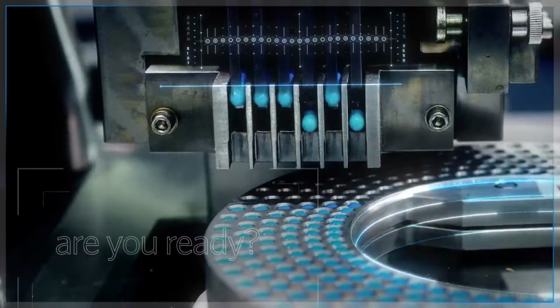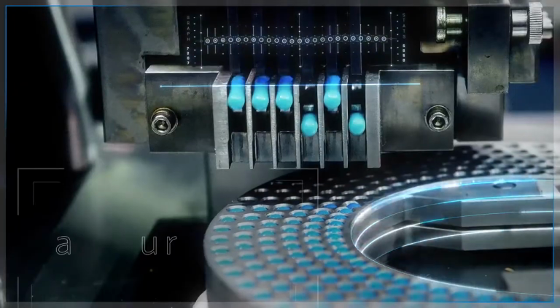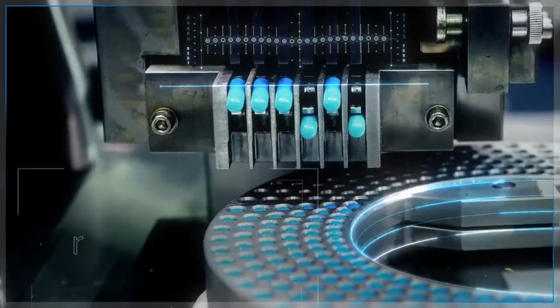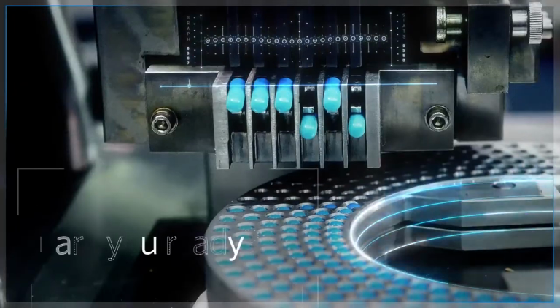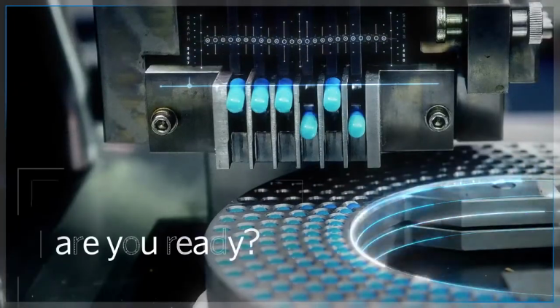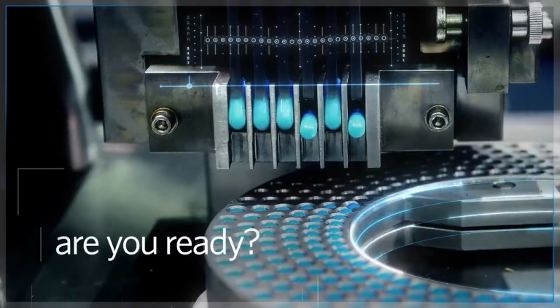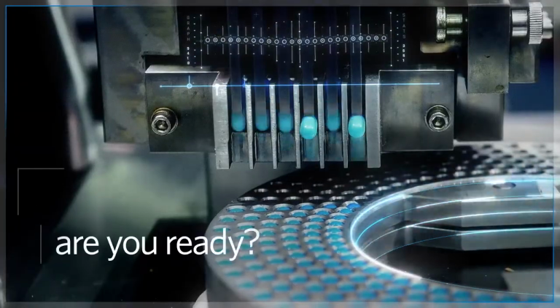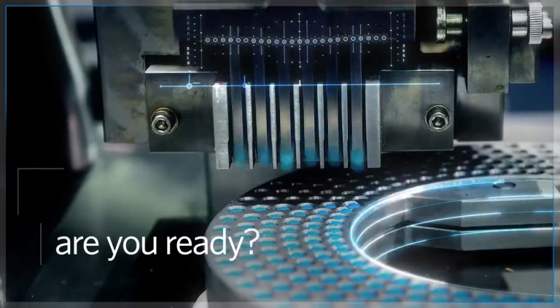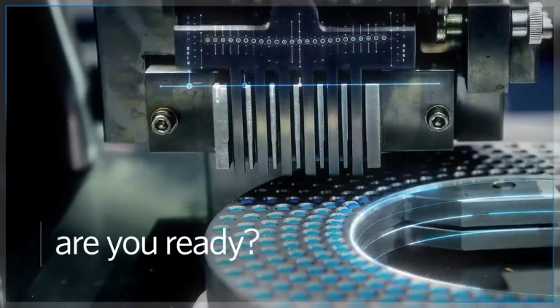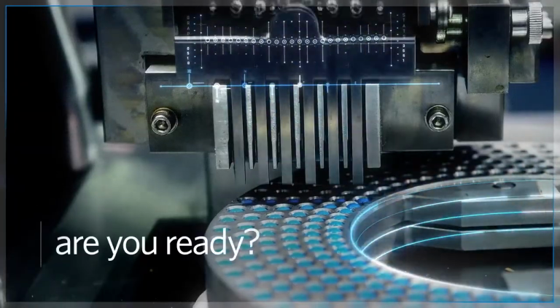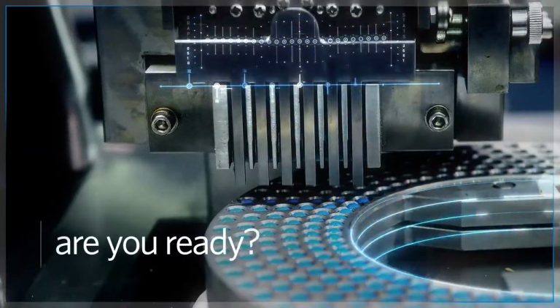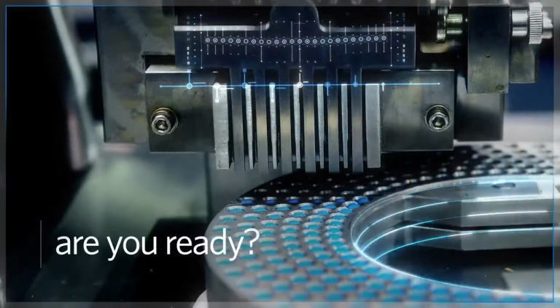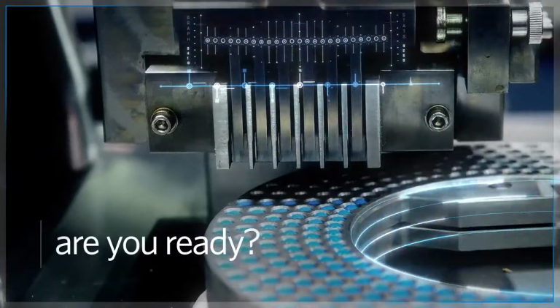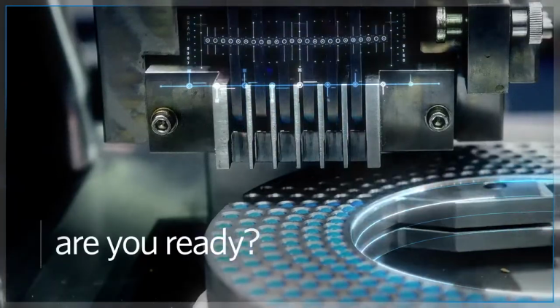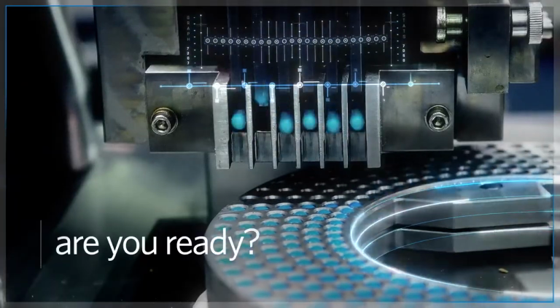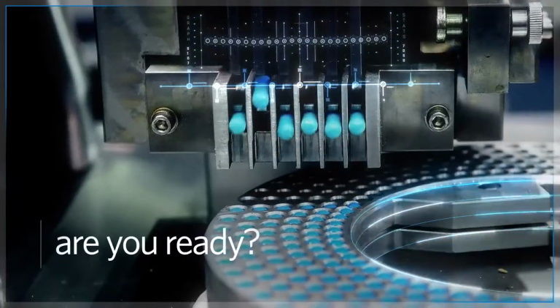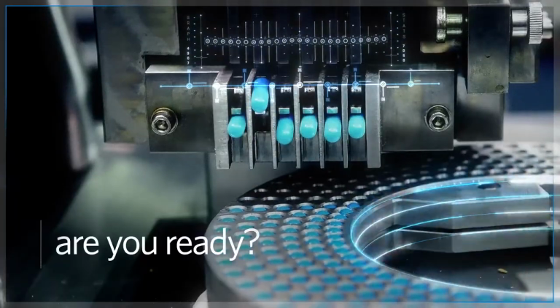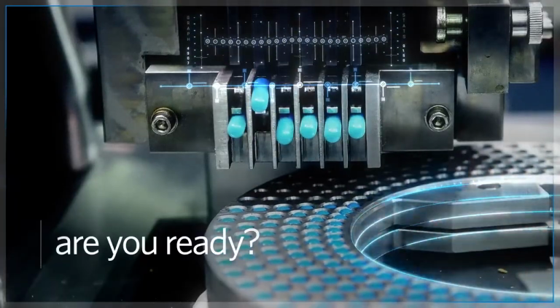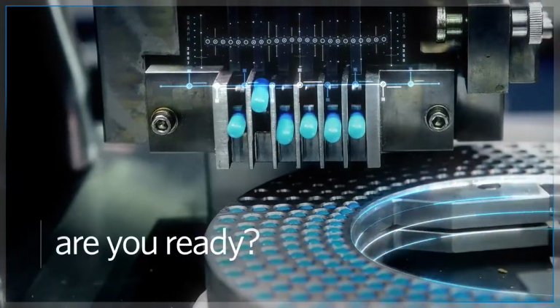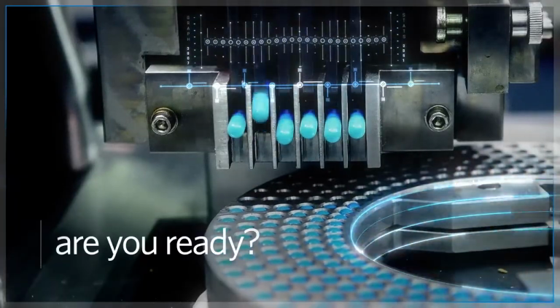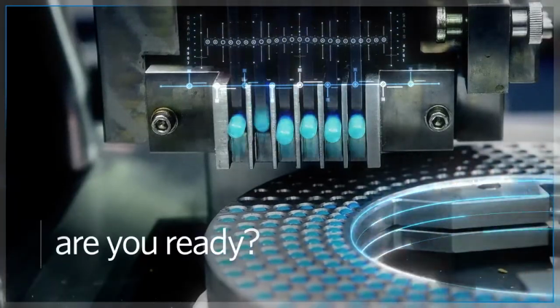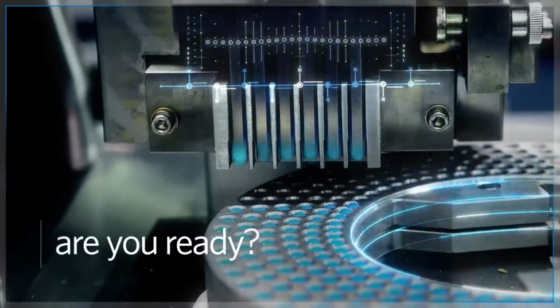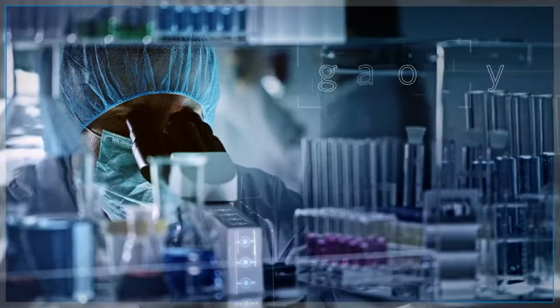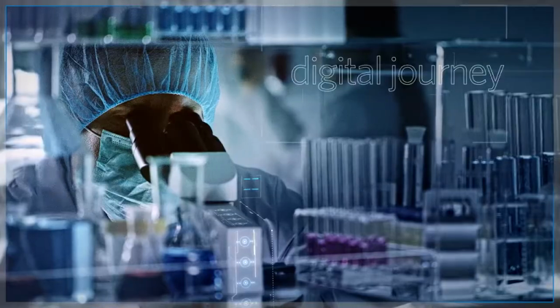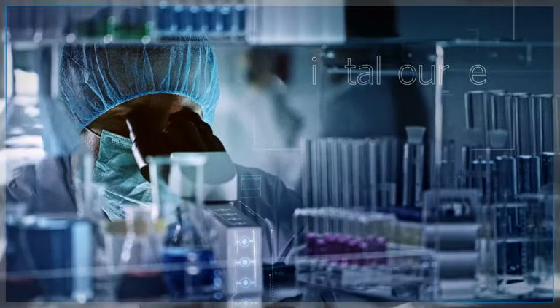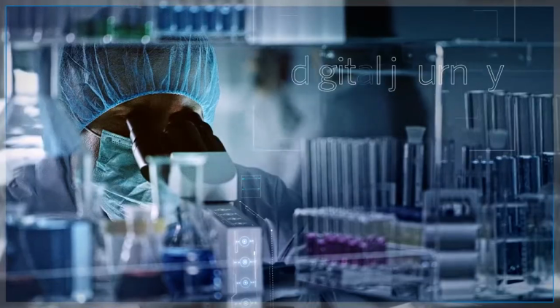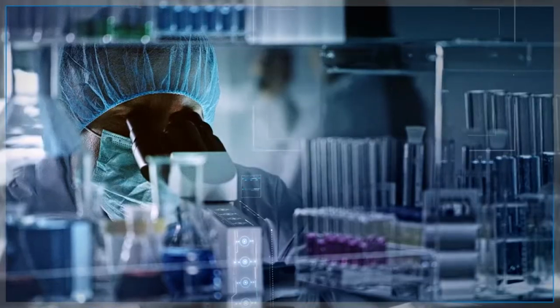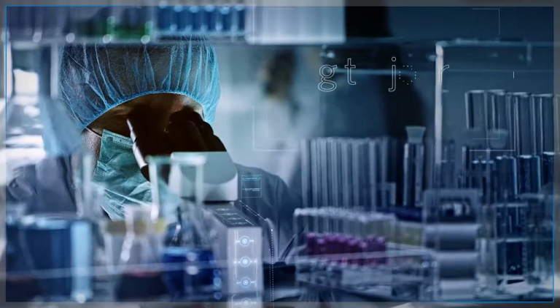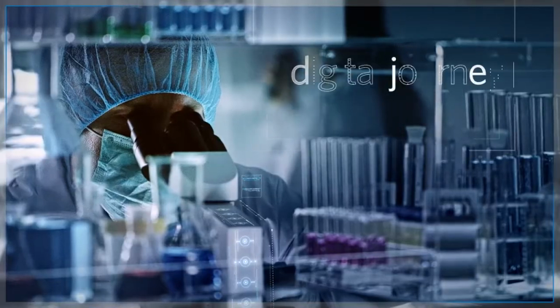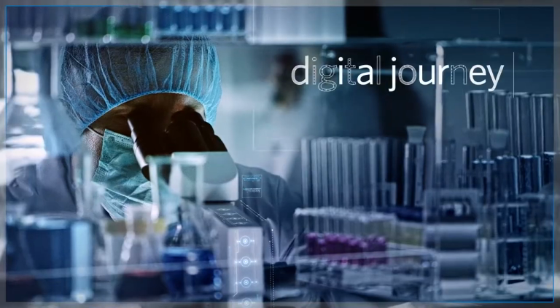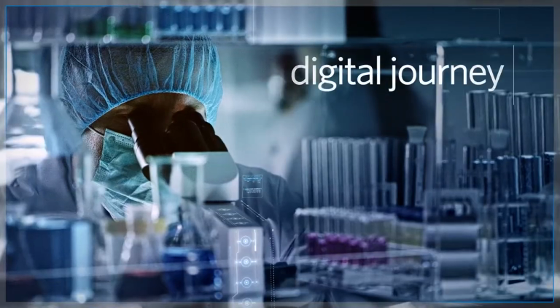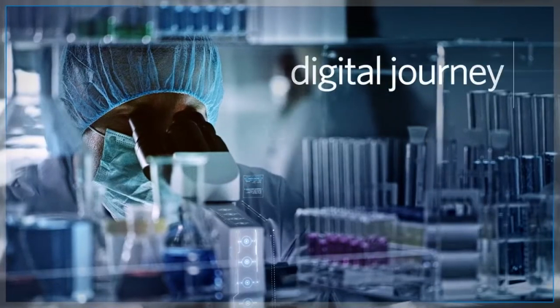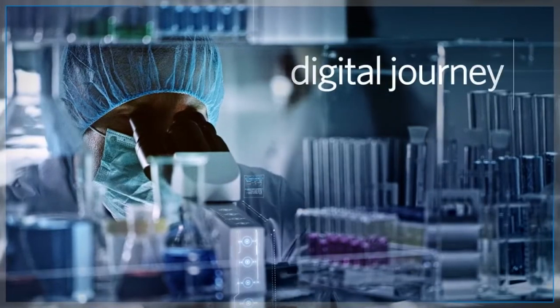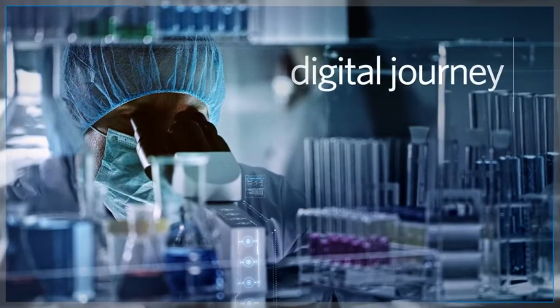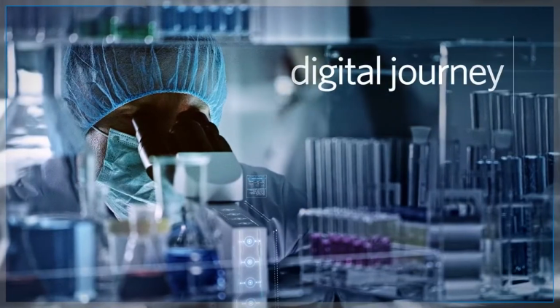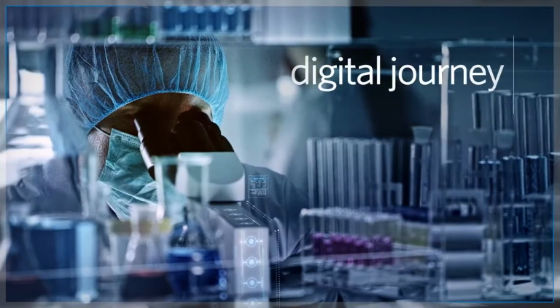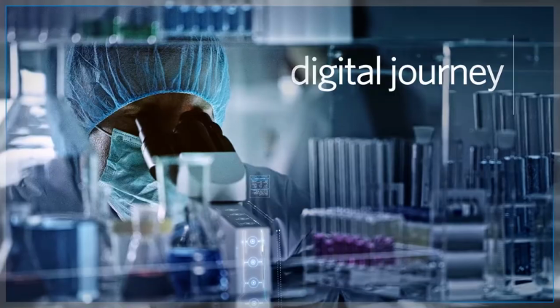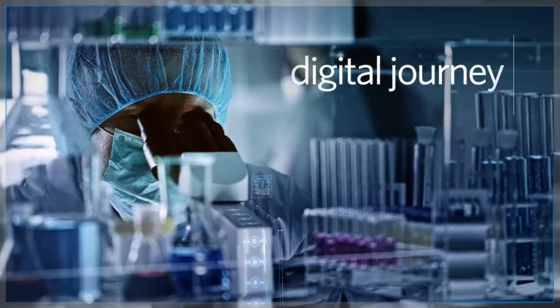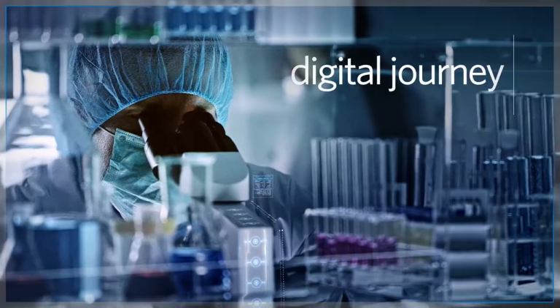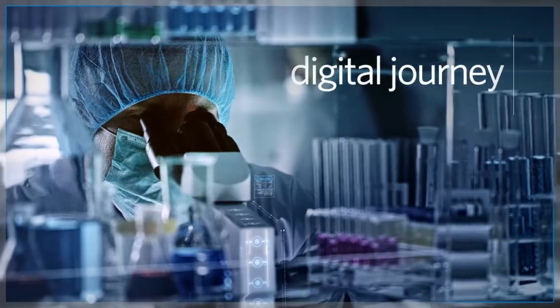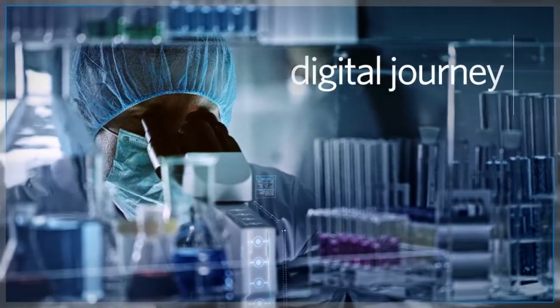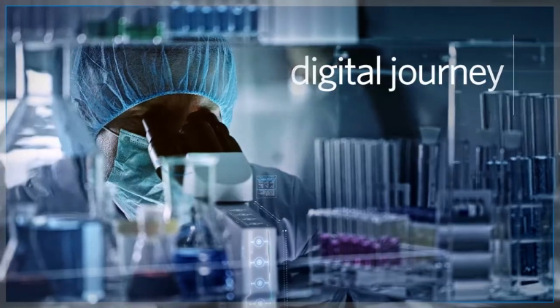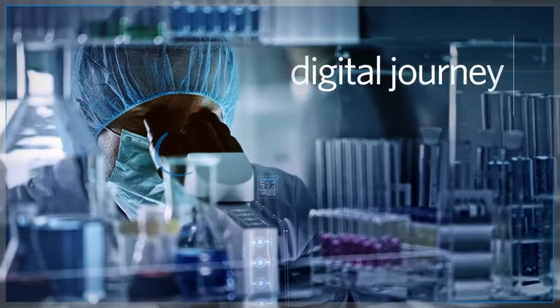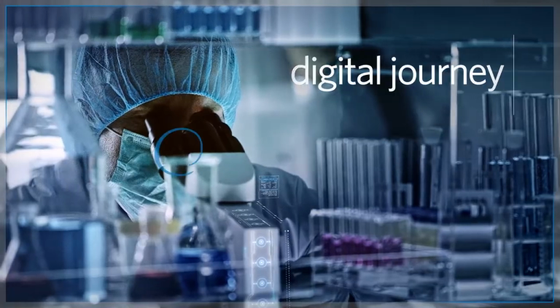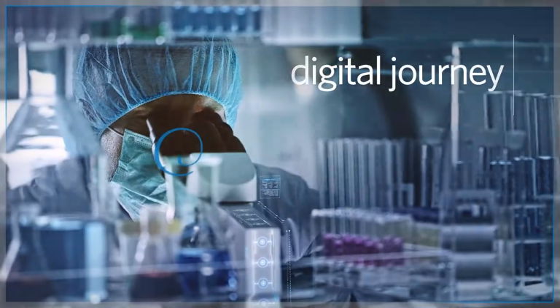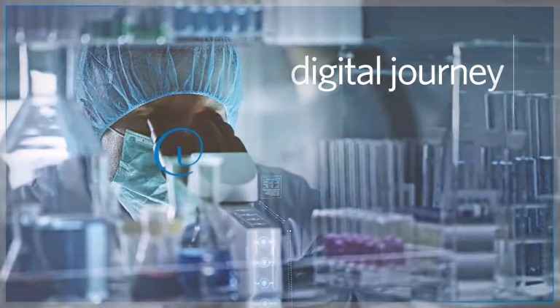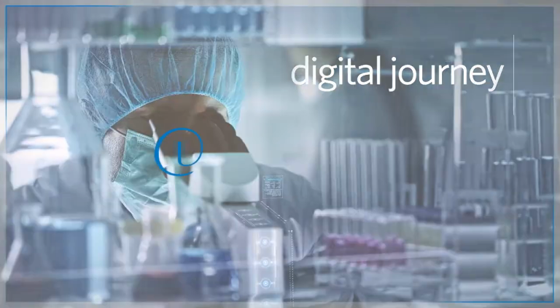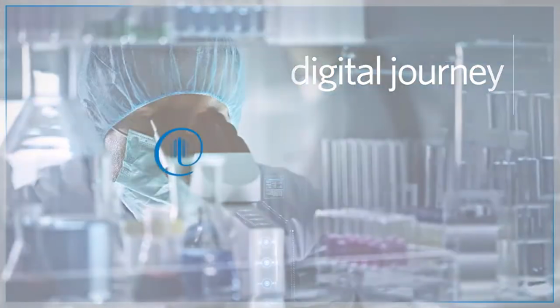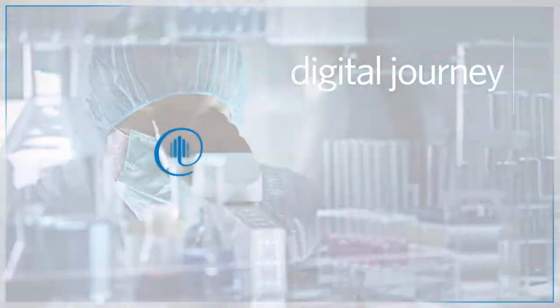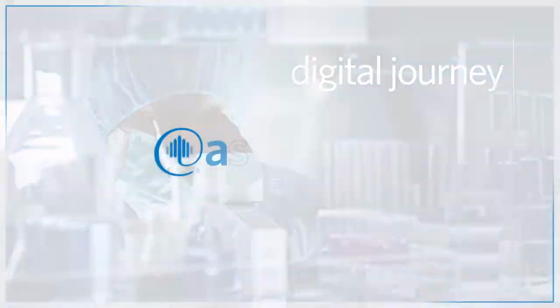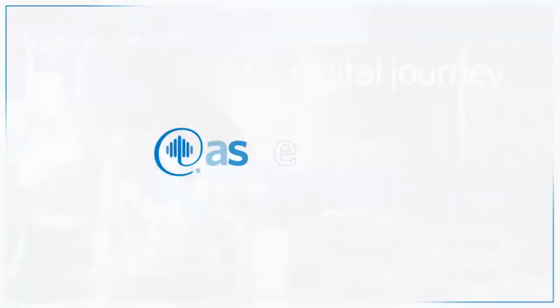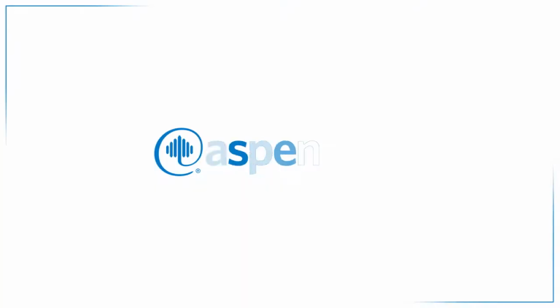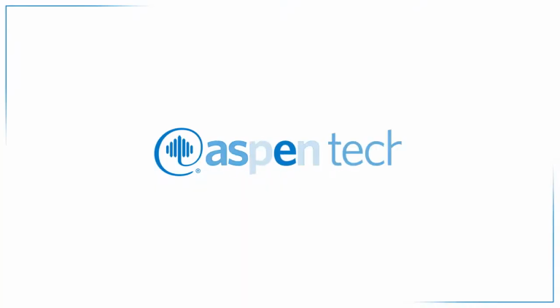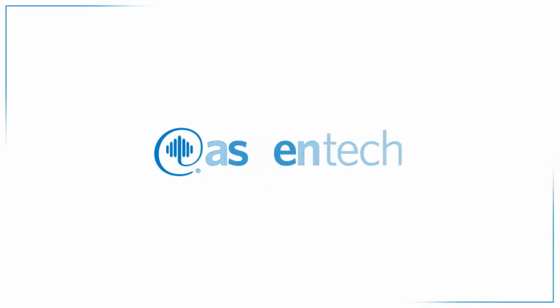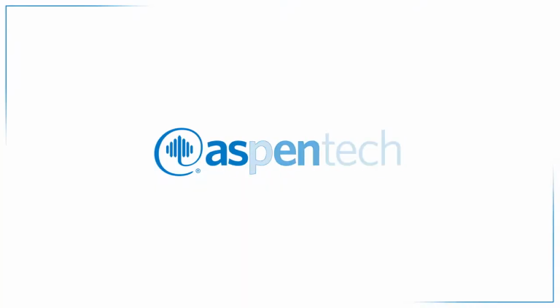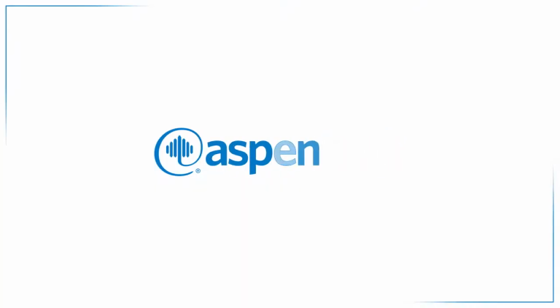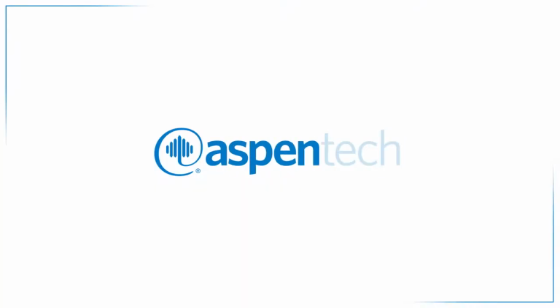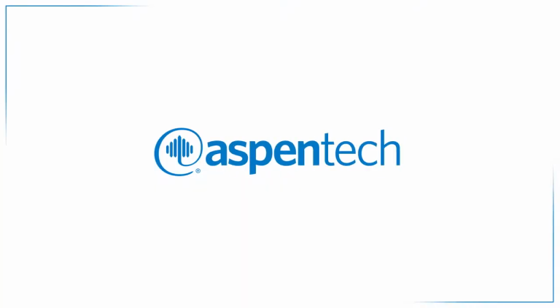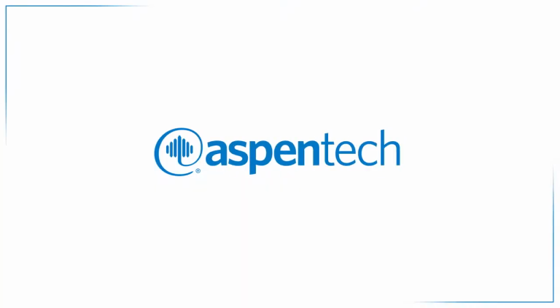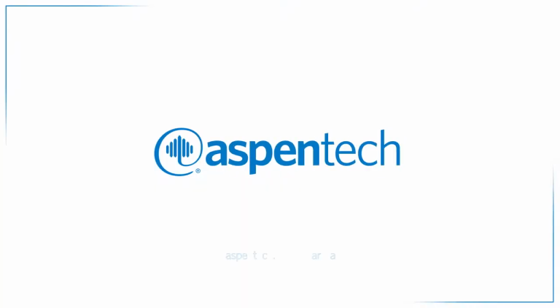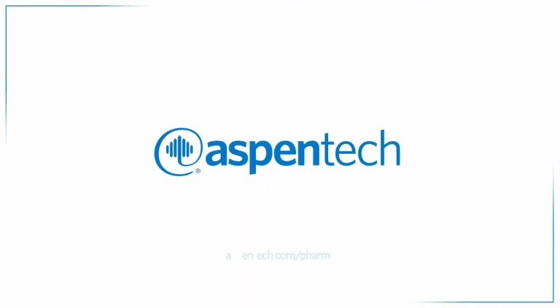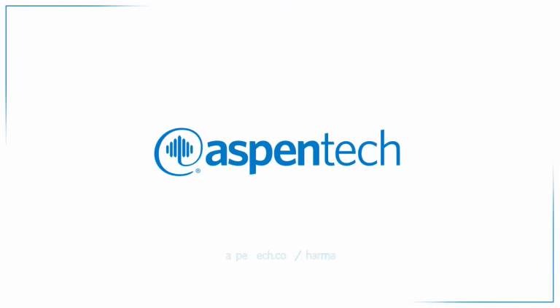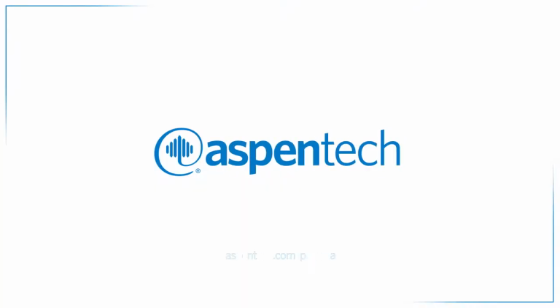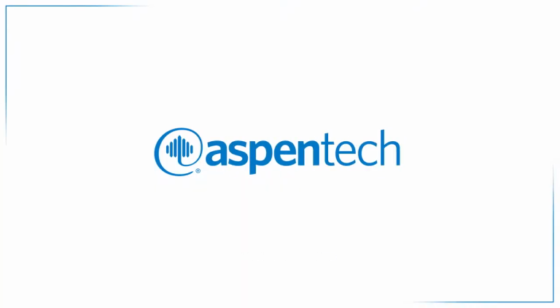Are you ready to join market leaders on this digital journey? Get ready with Aspen Tech.